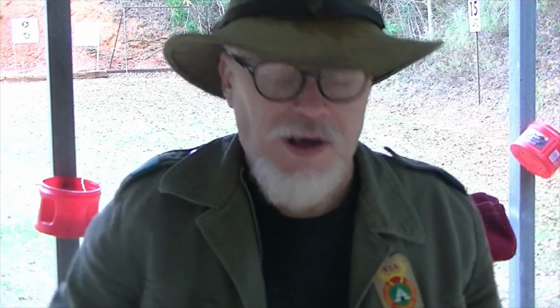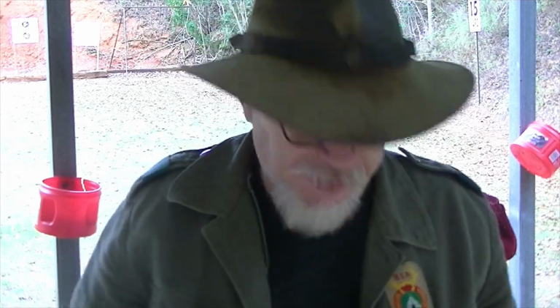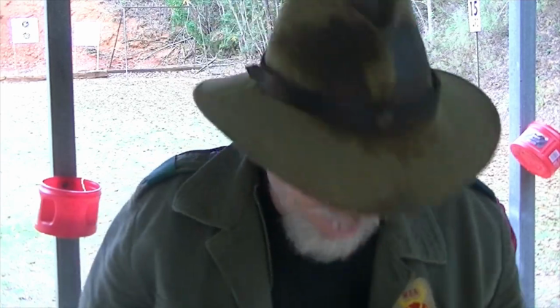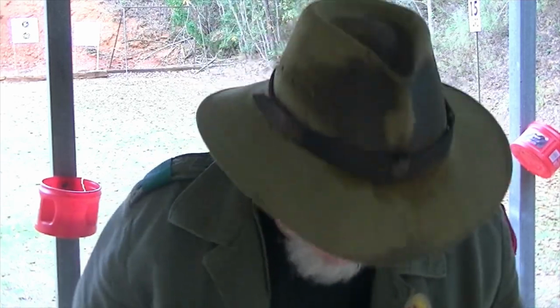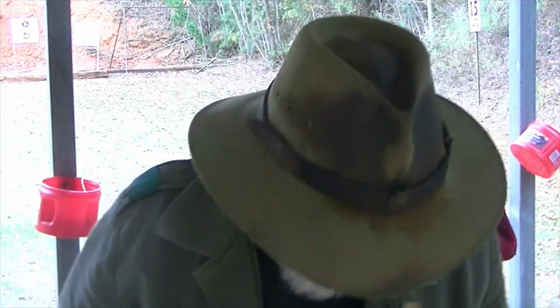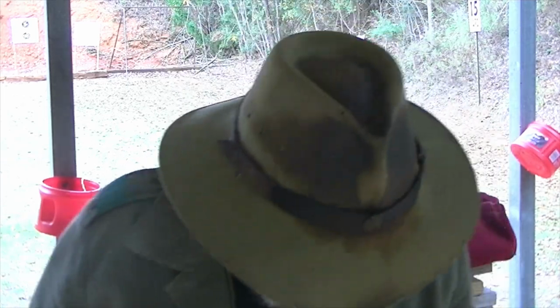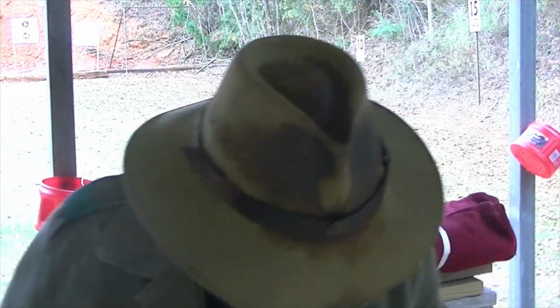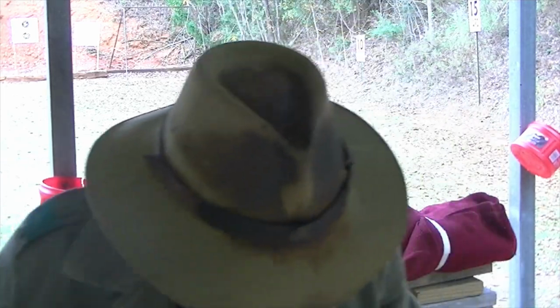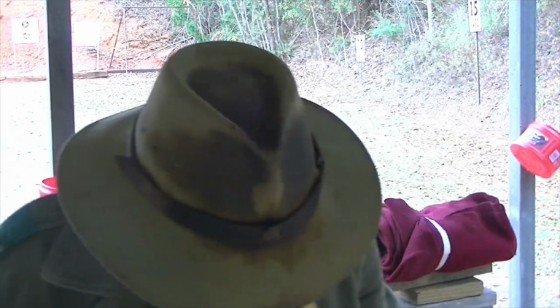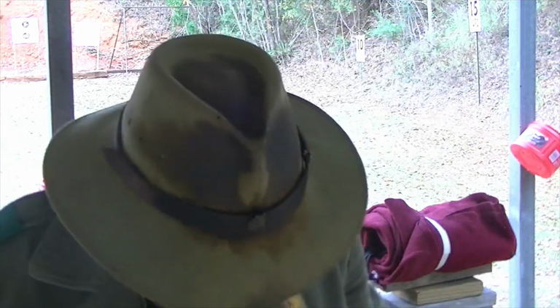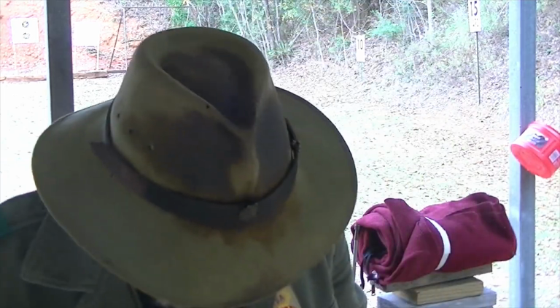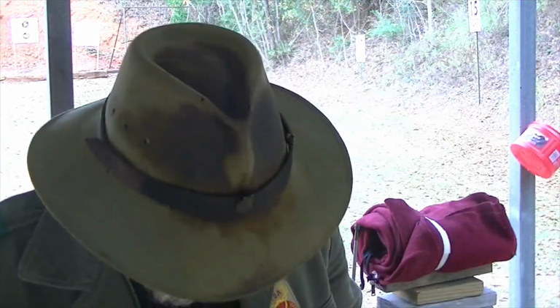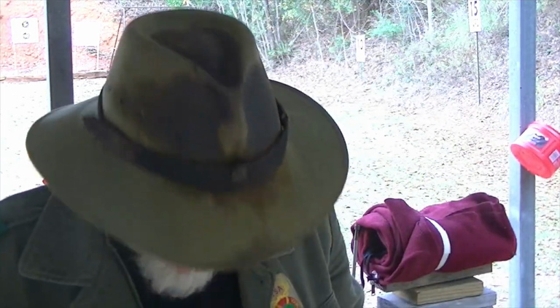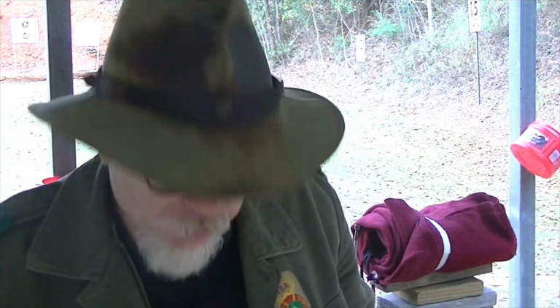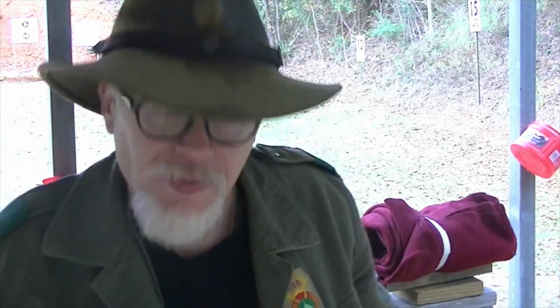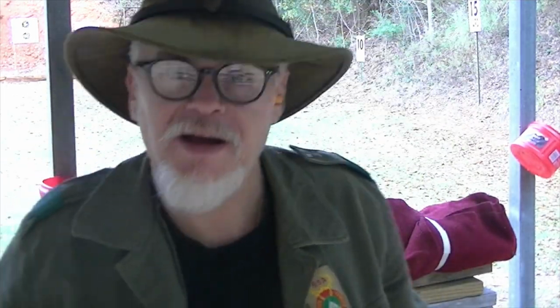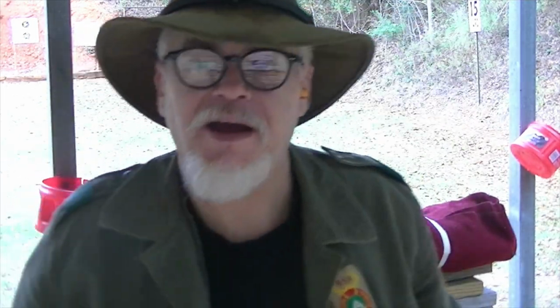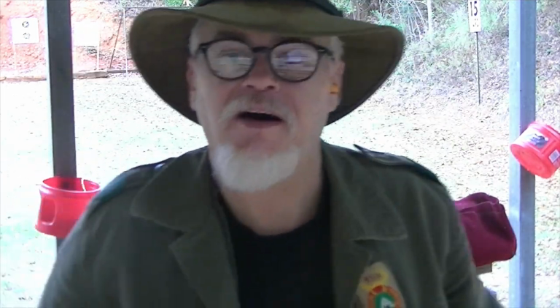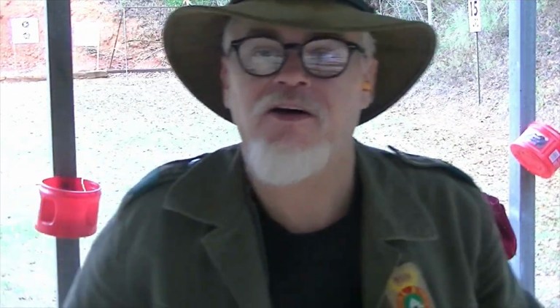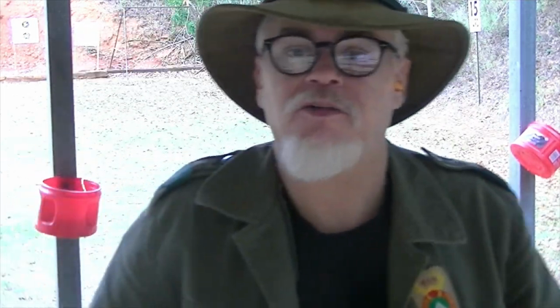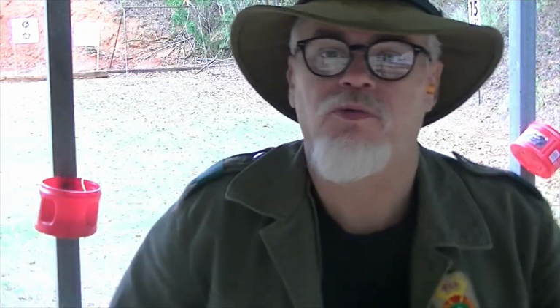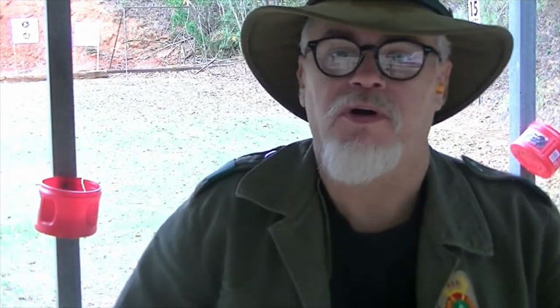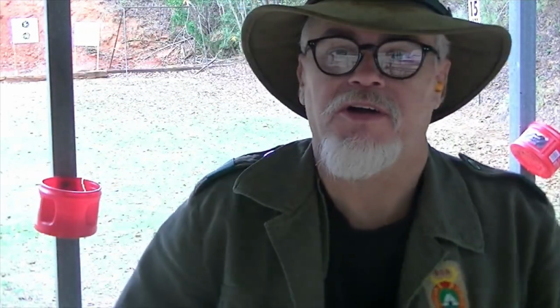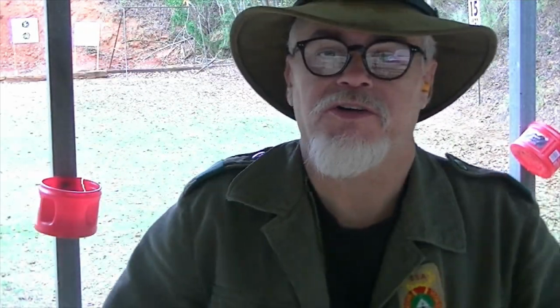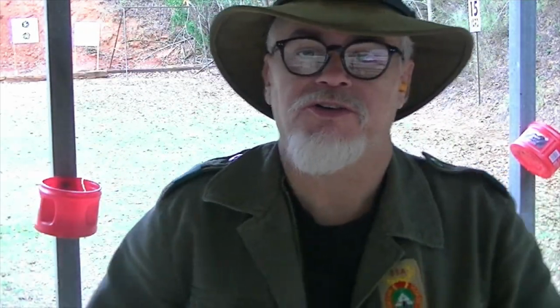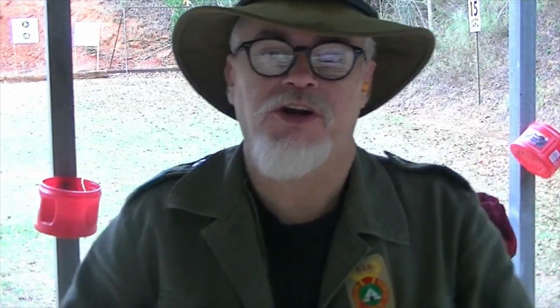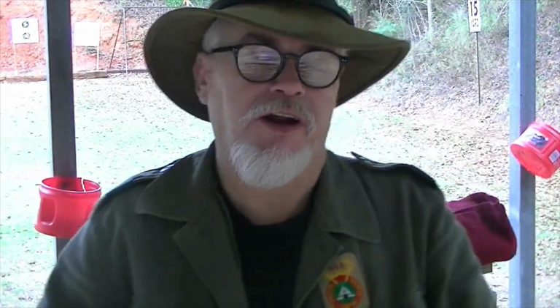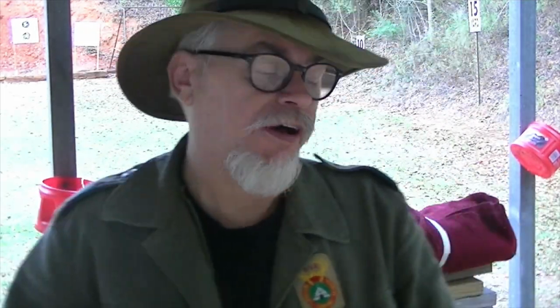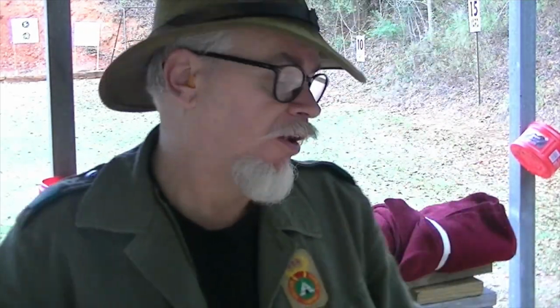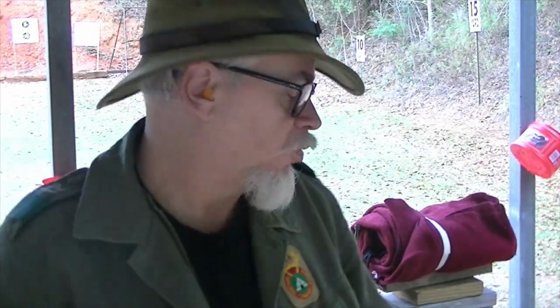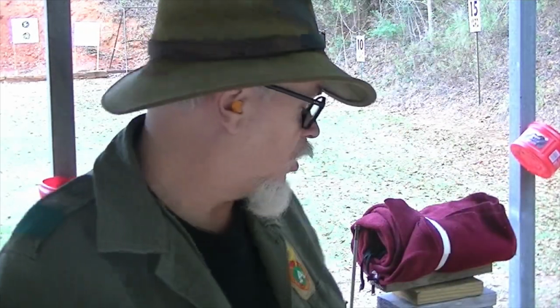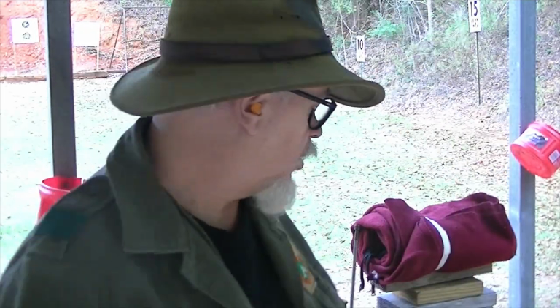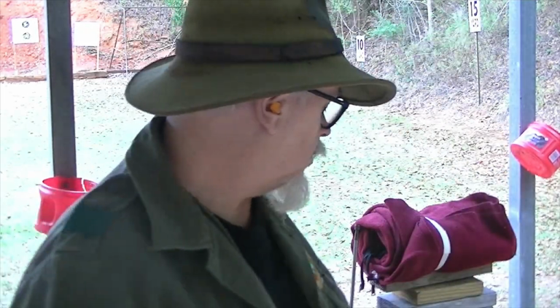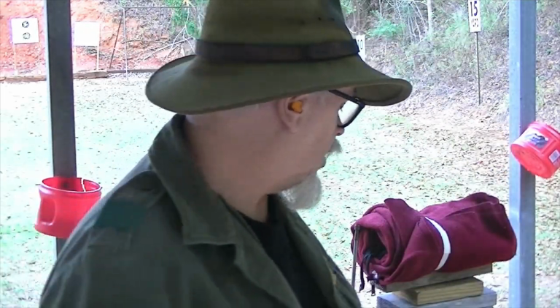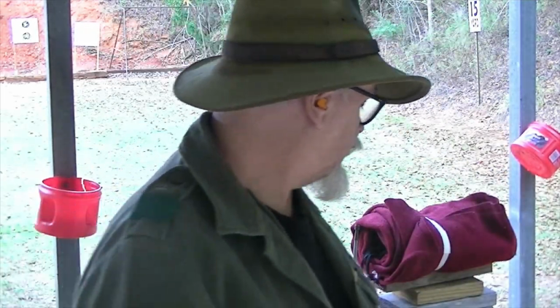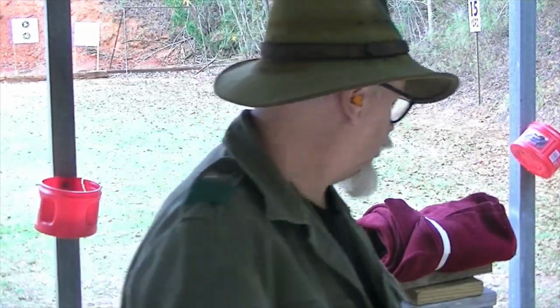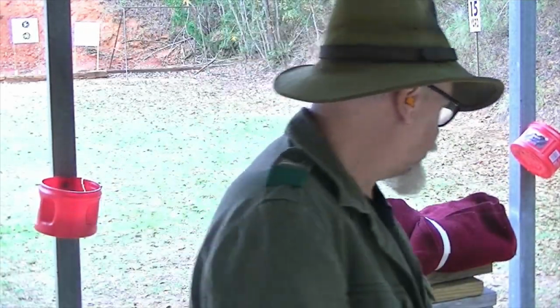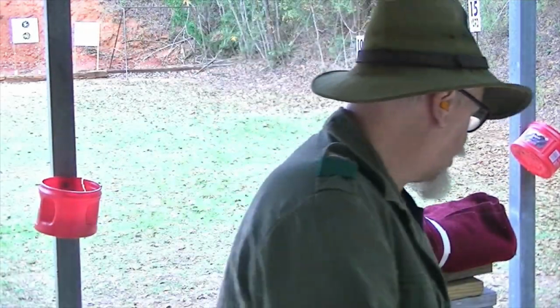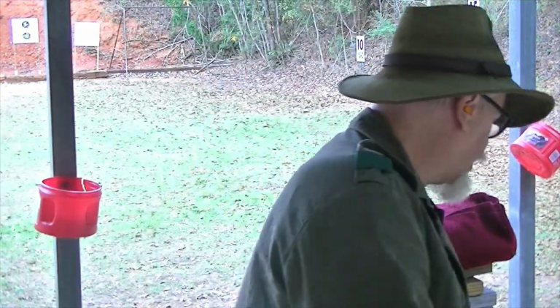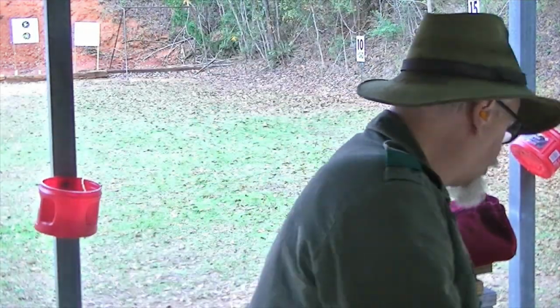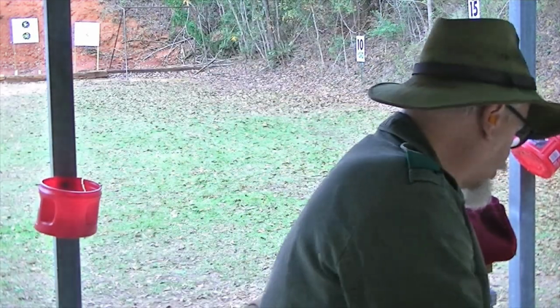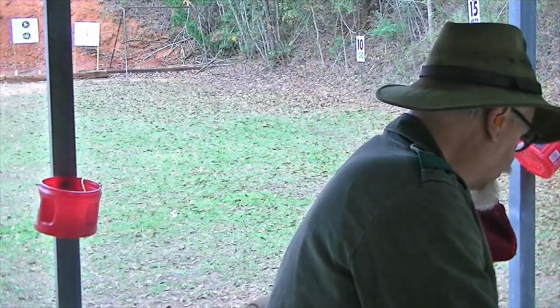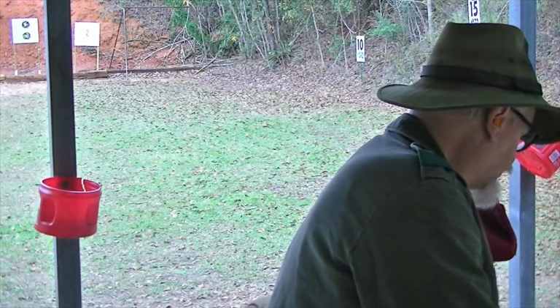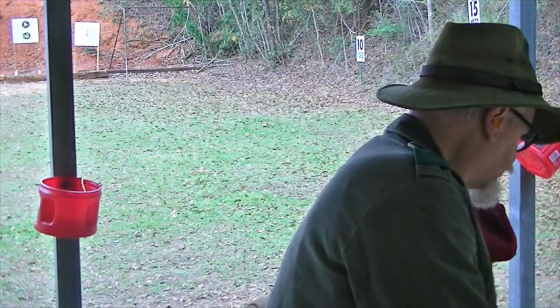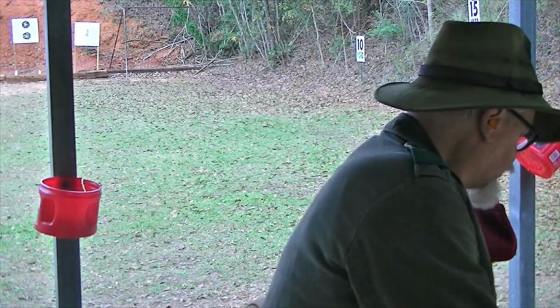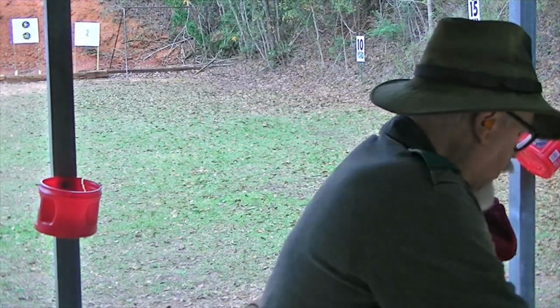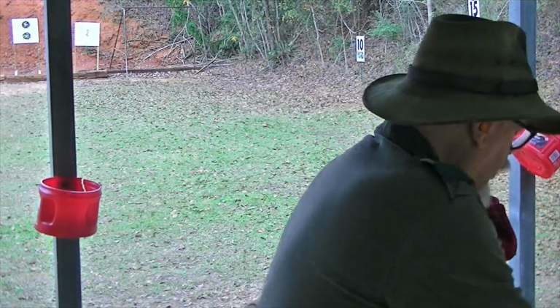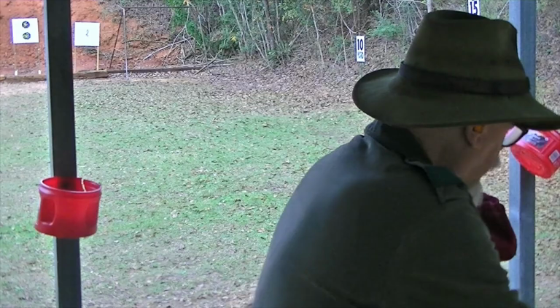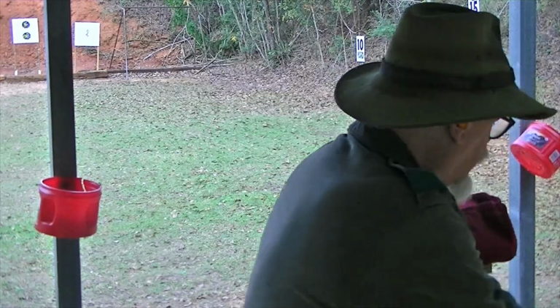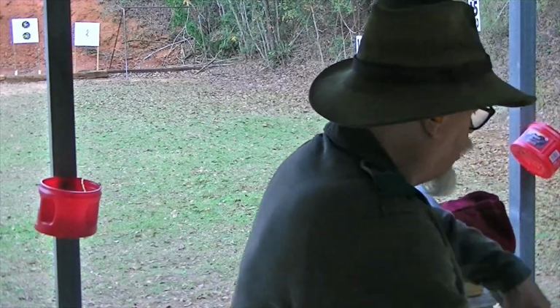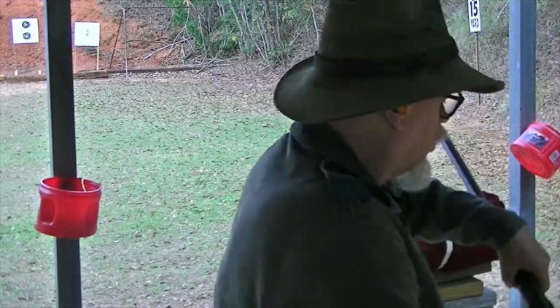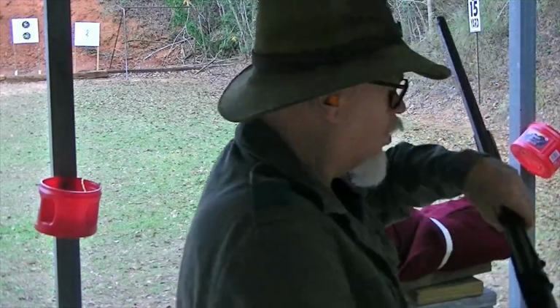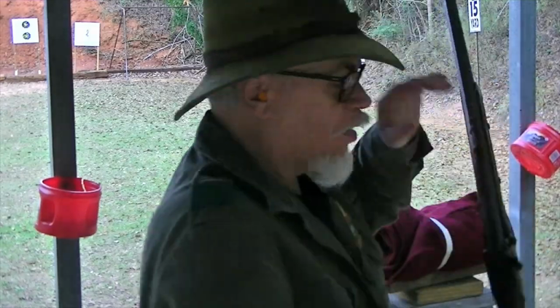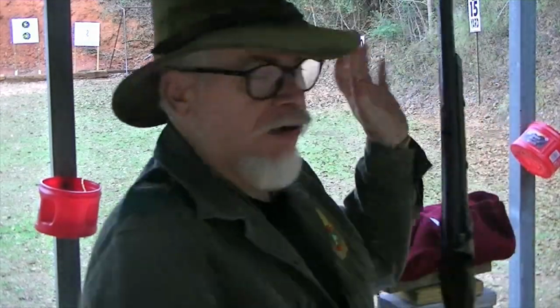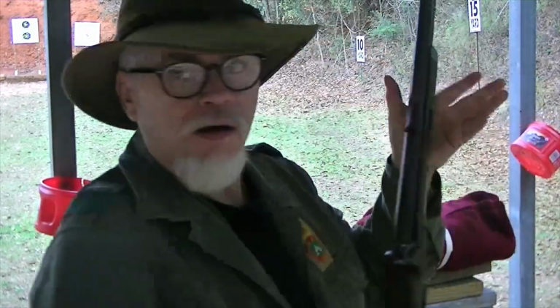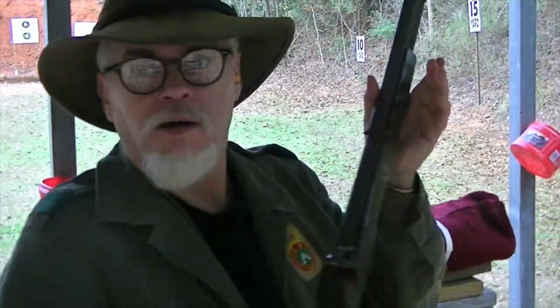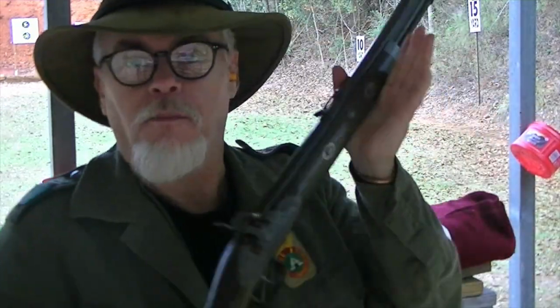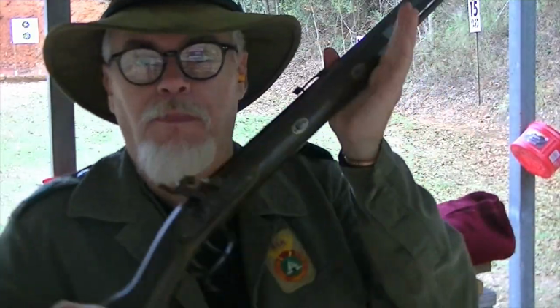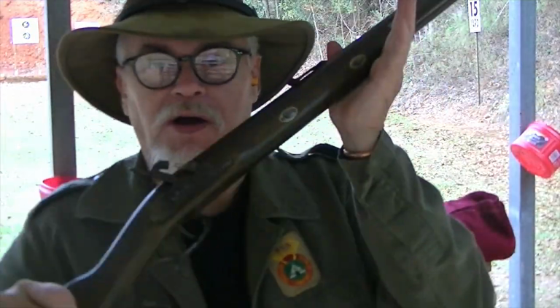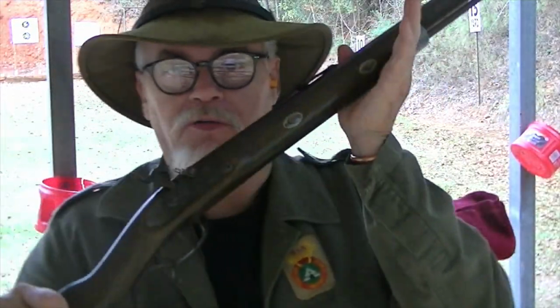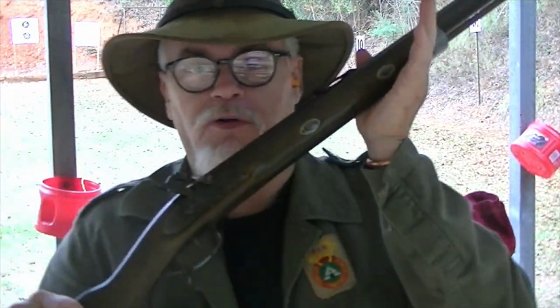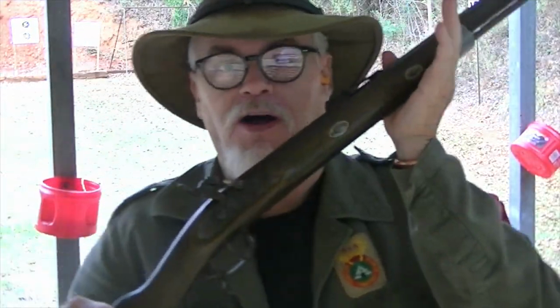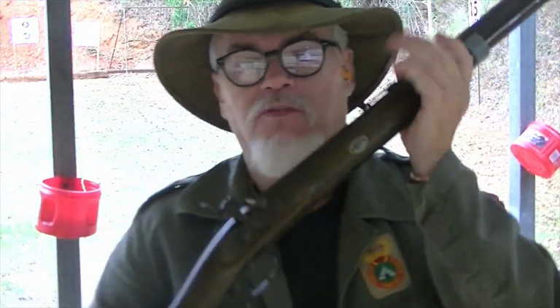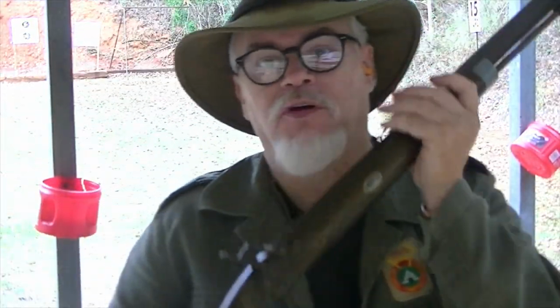Hi guys! We are back out at the range today with my .50 caliber mountain rifle.